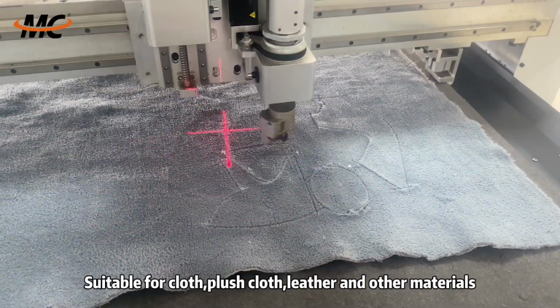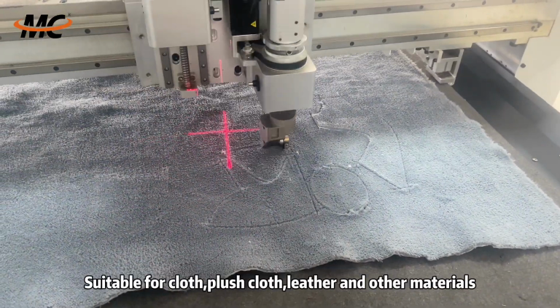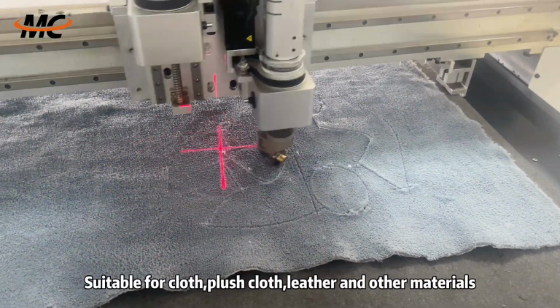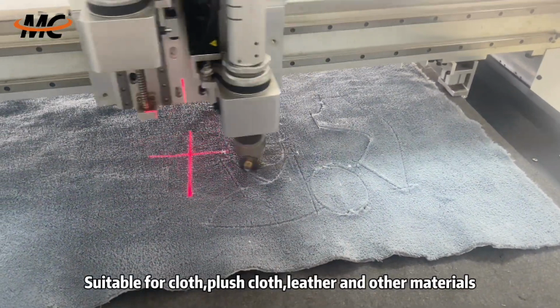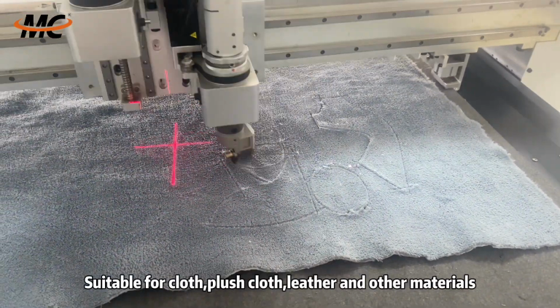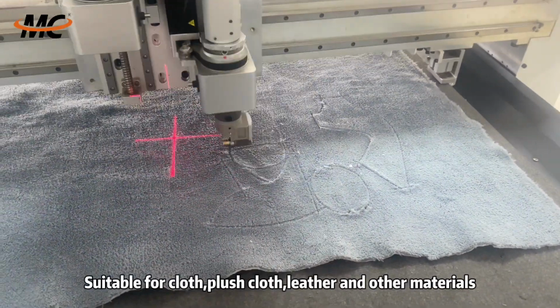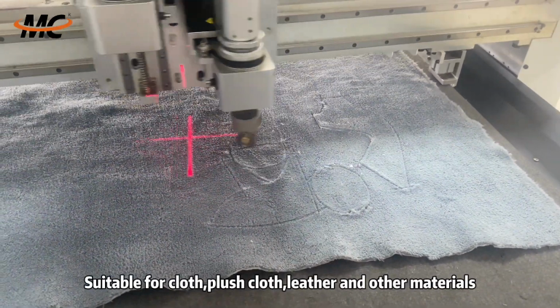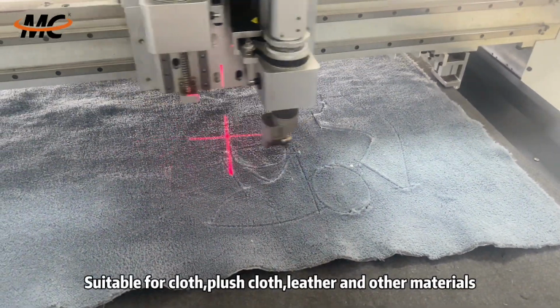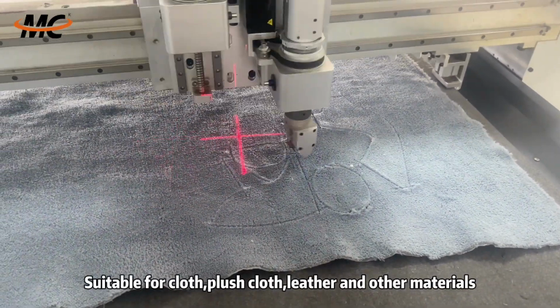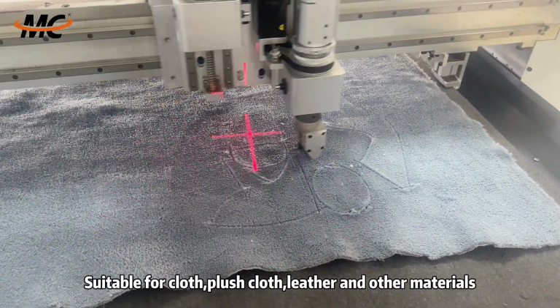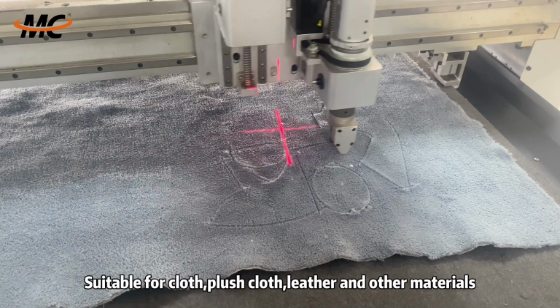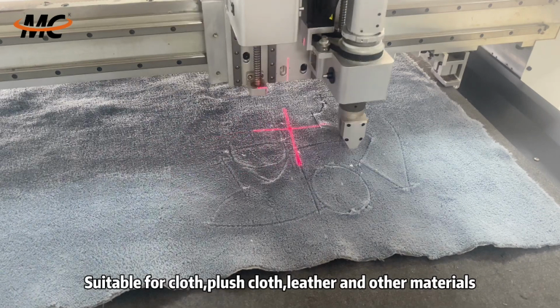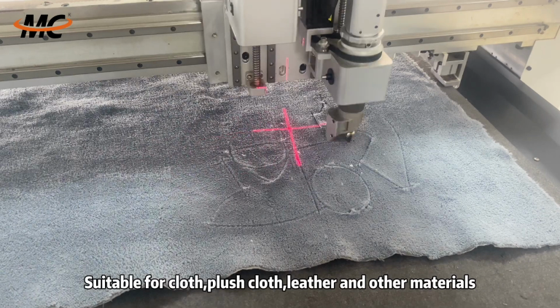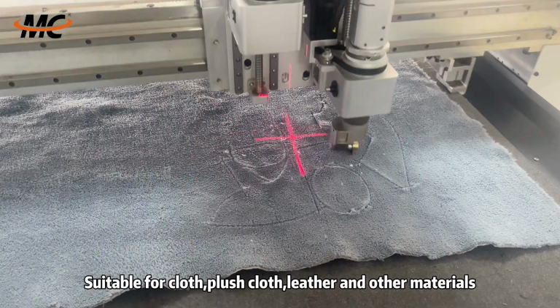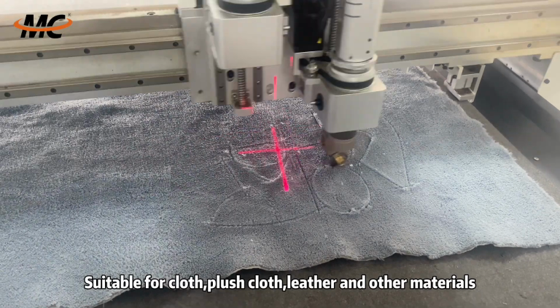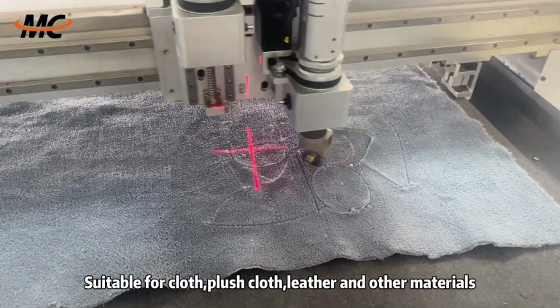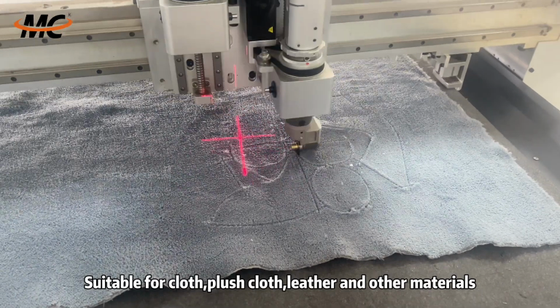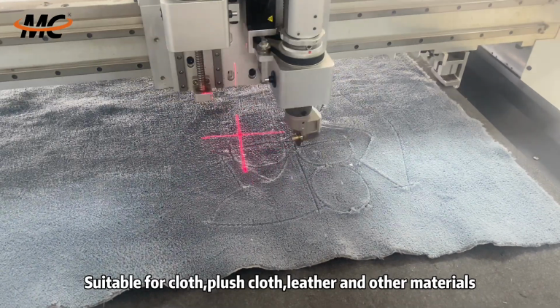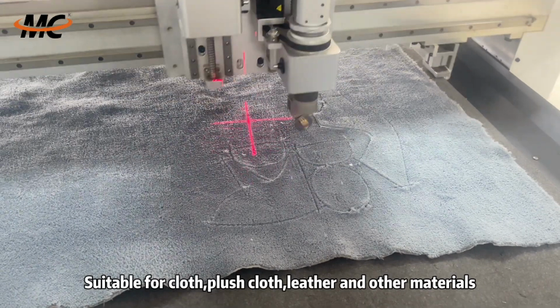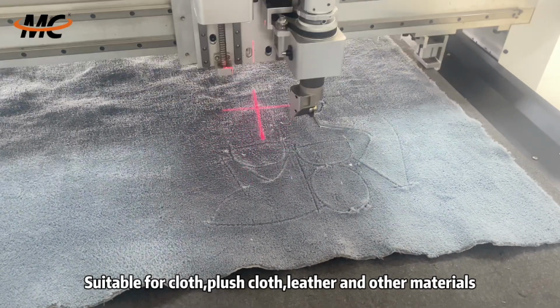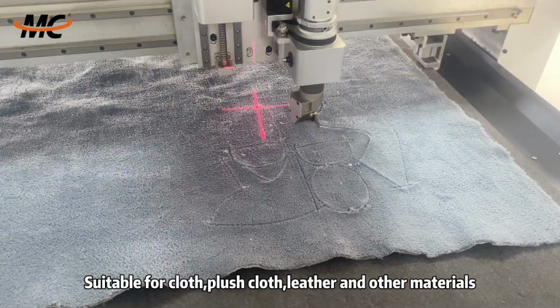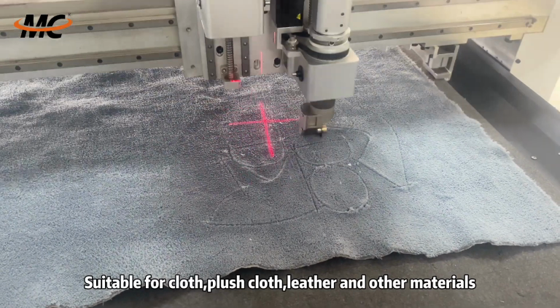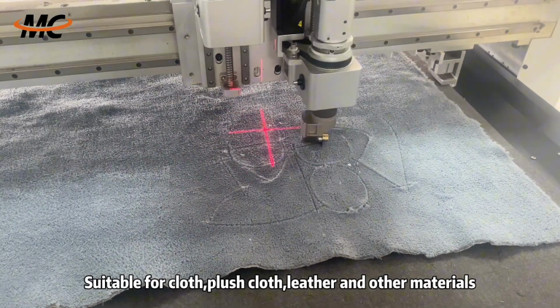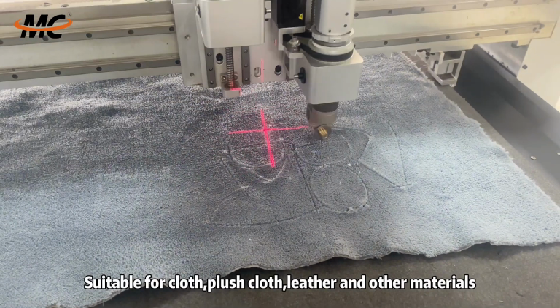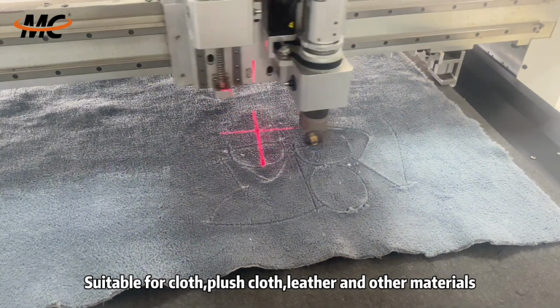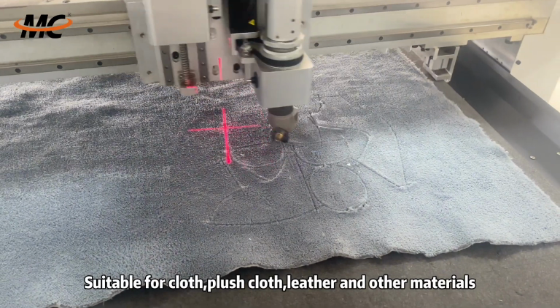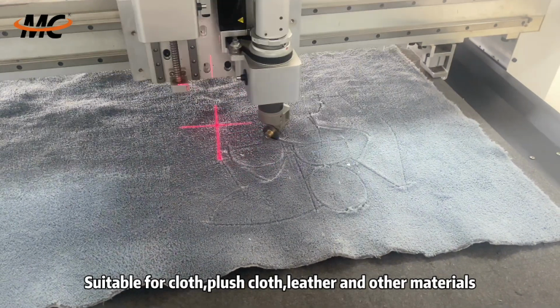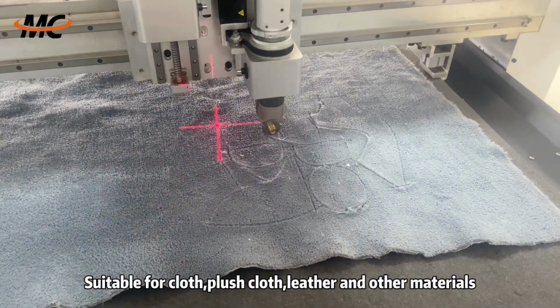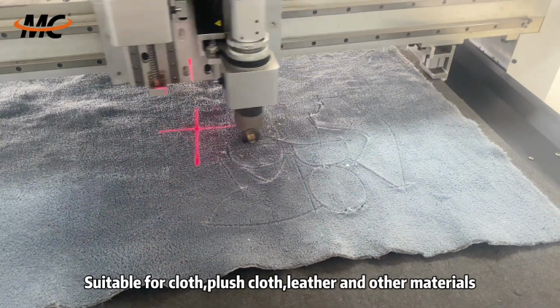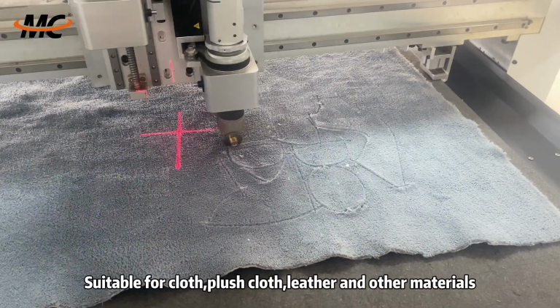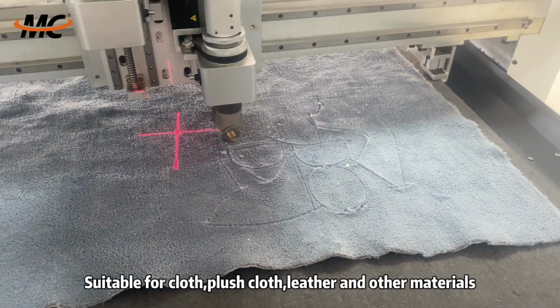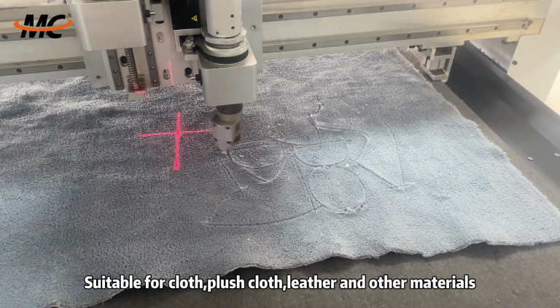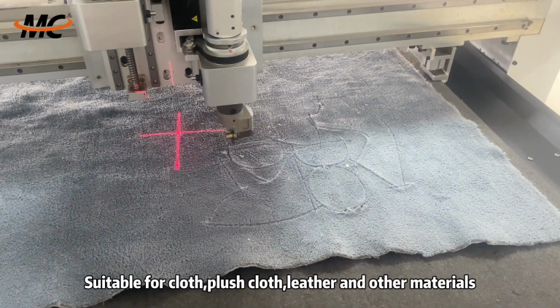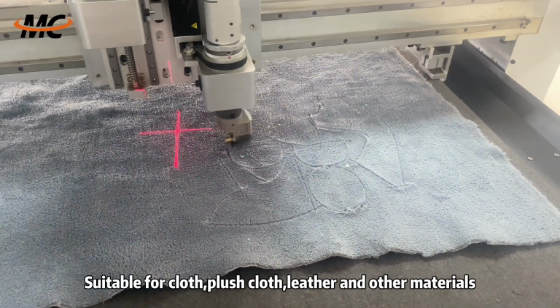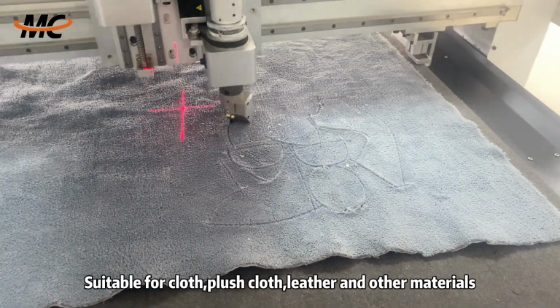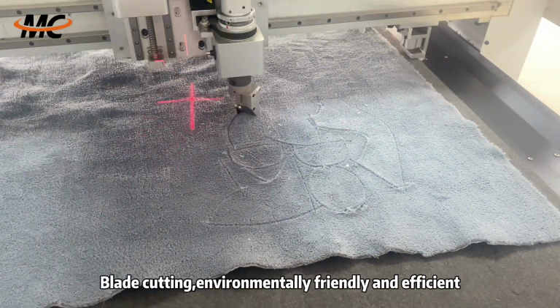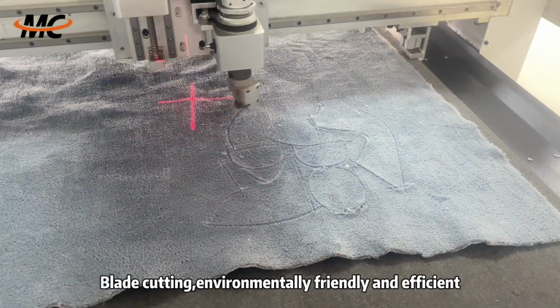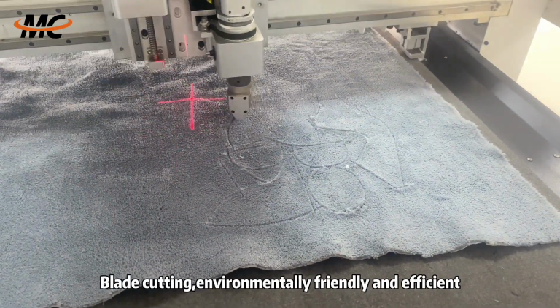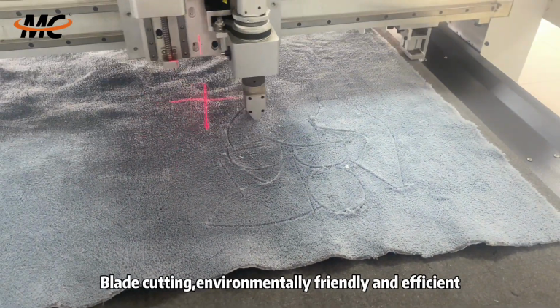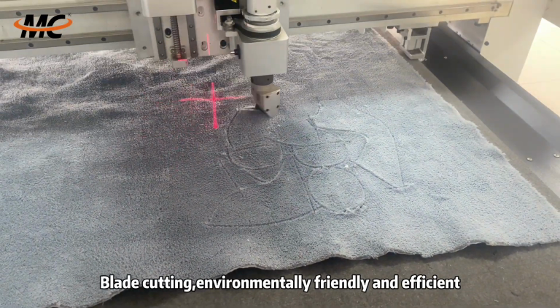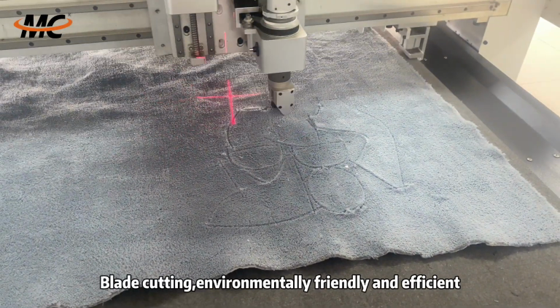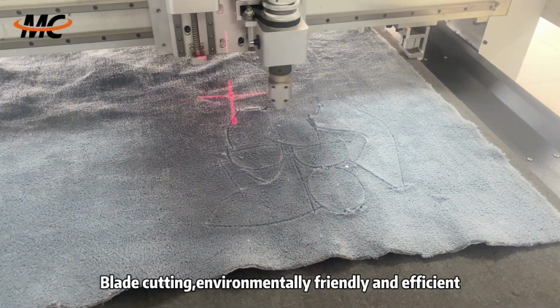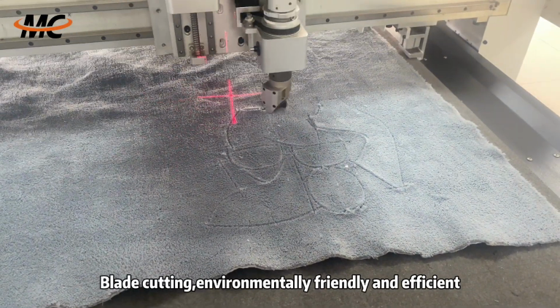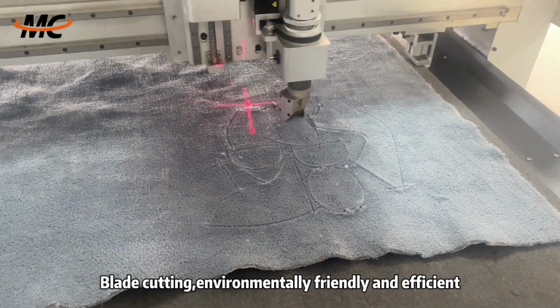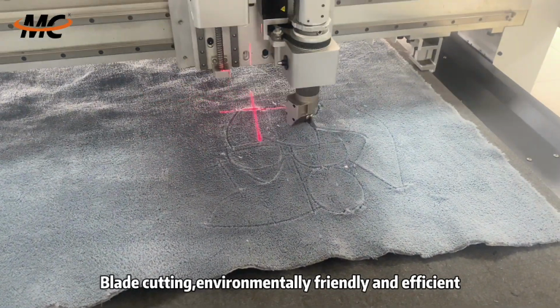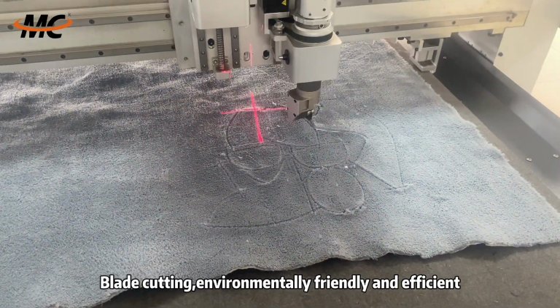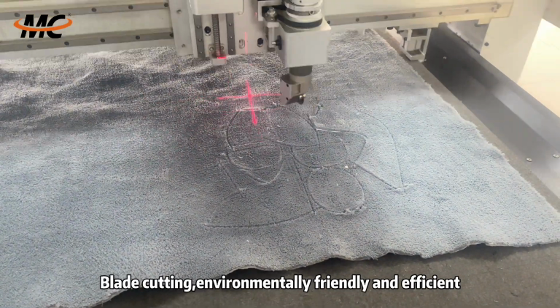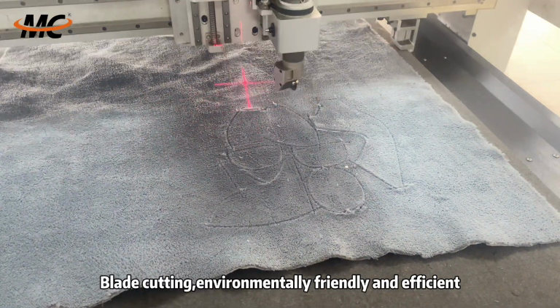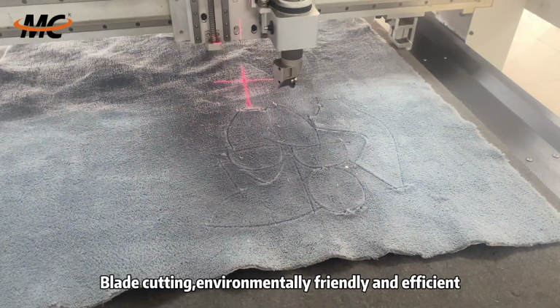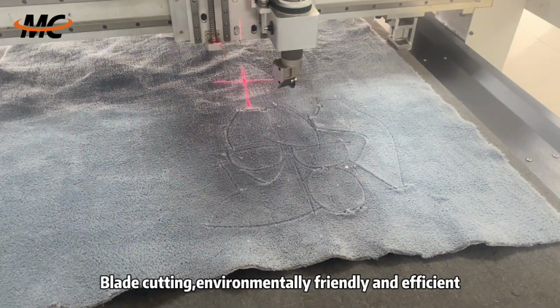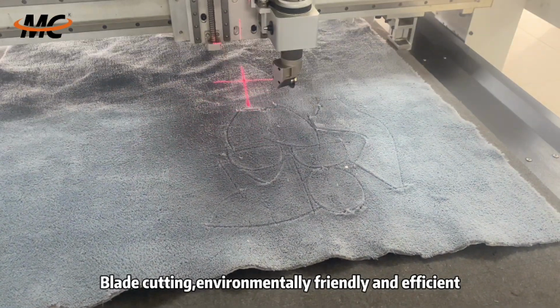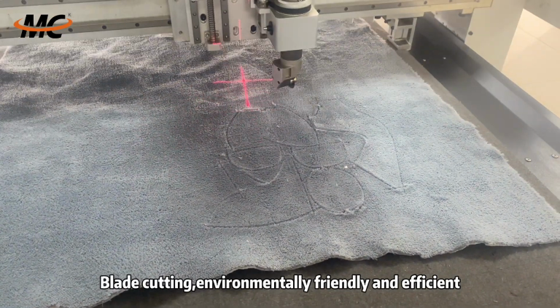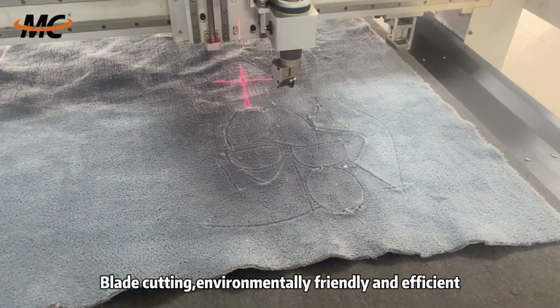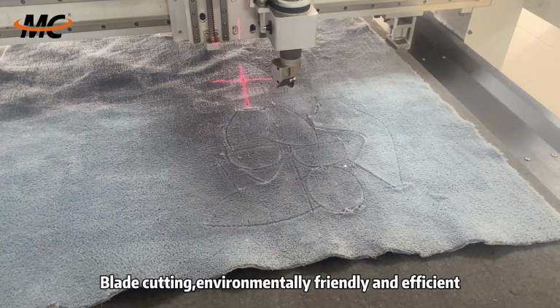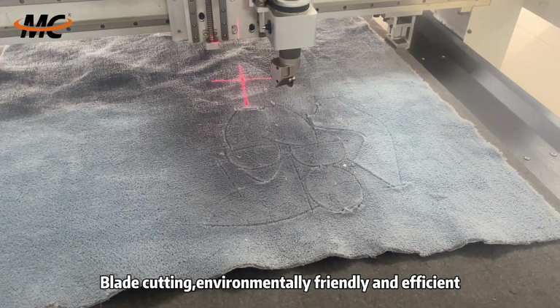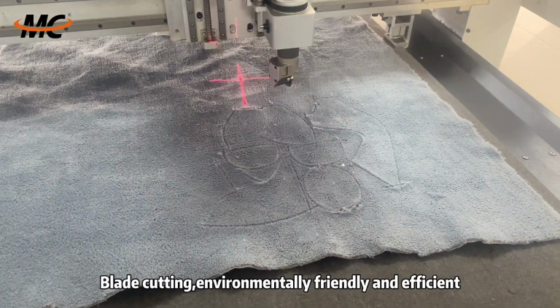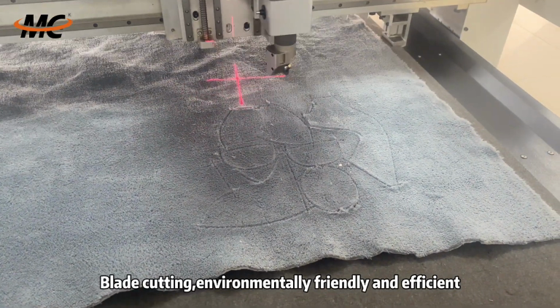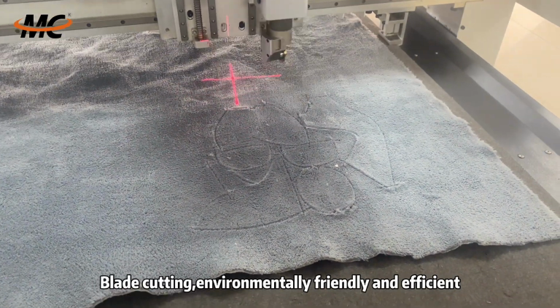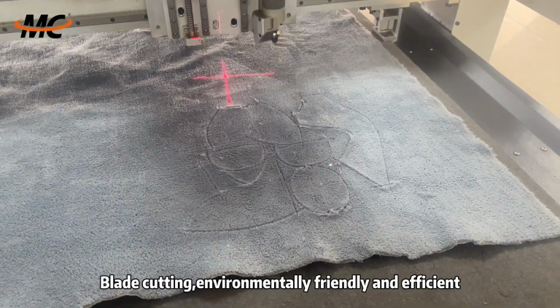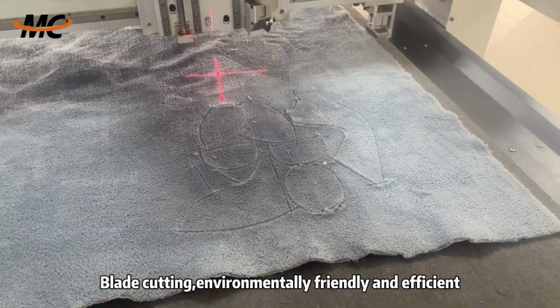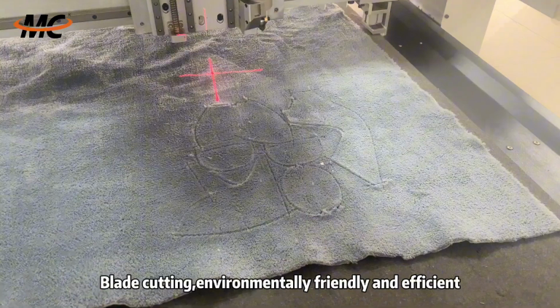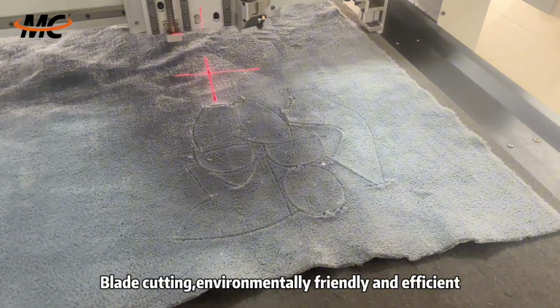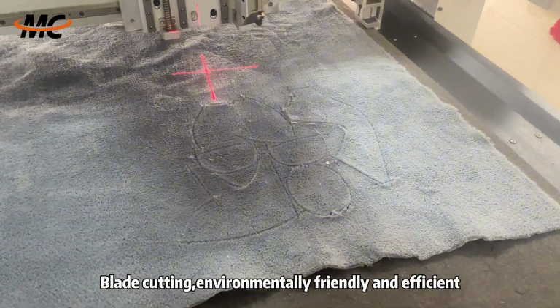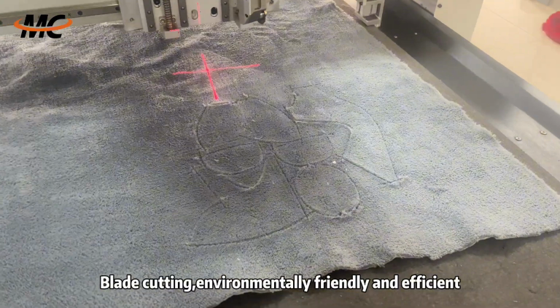Suitable for cloth, plush cloth, leather and other materials. Blade cutting, environmentally friendly and efficient.